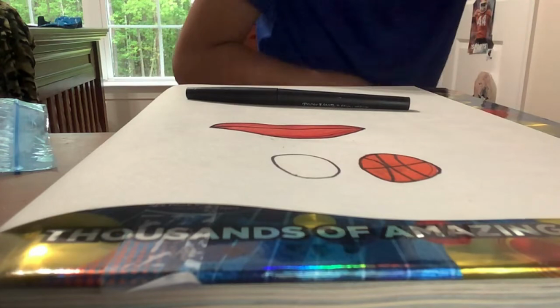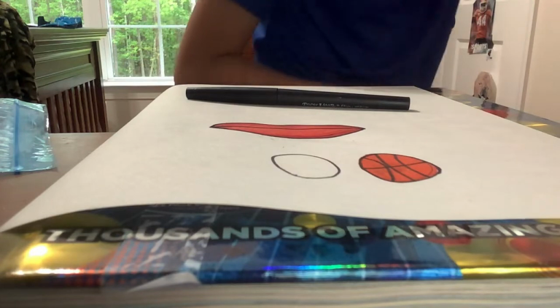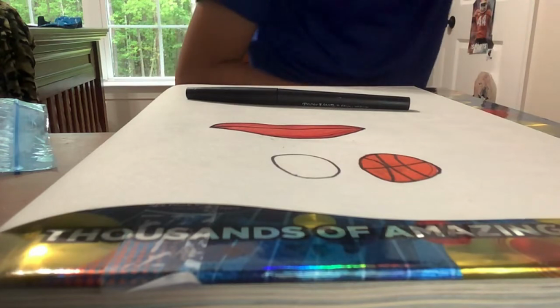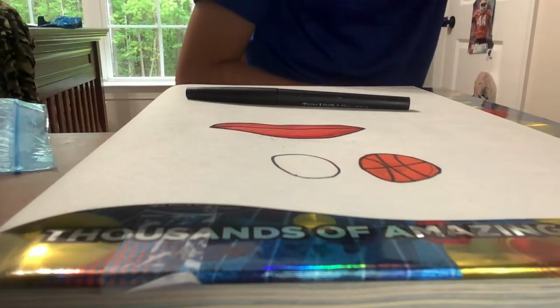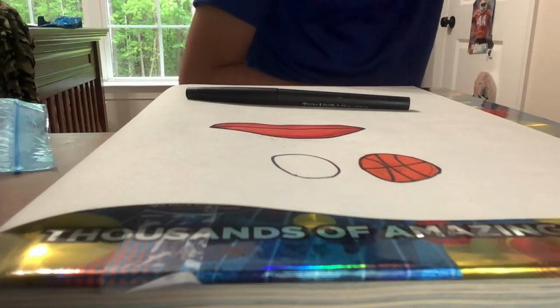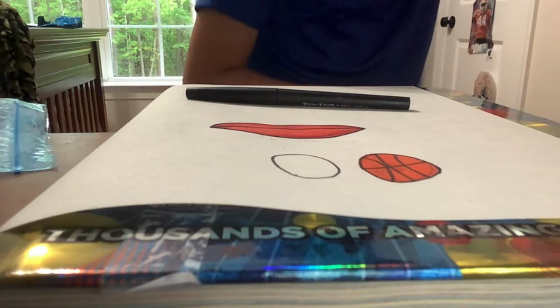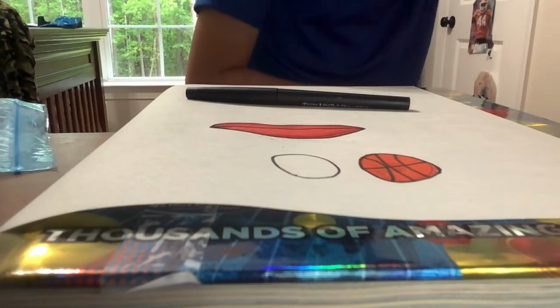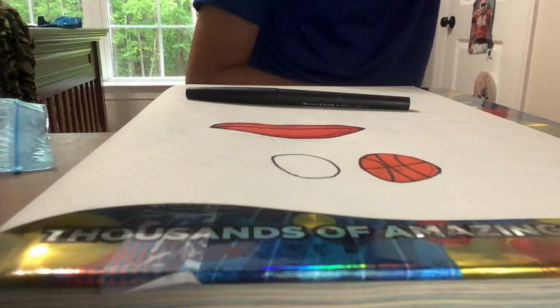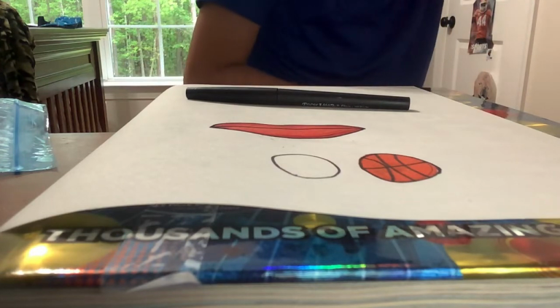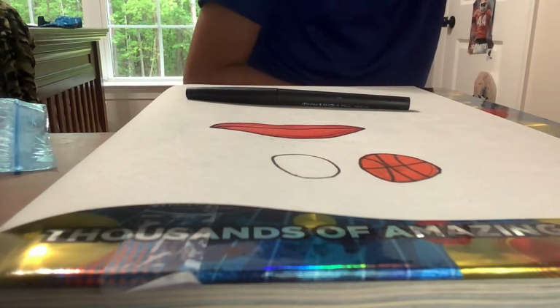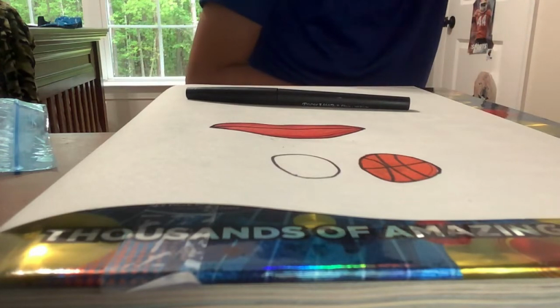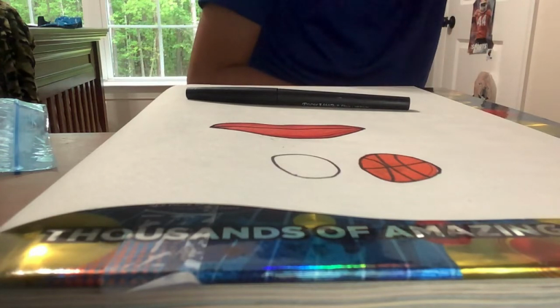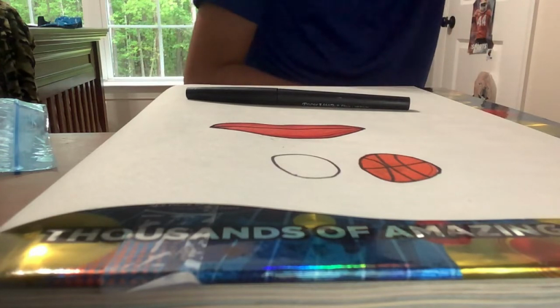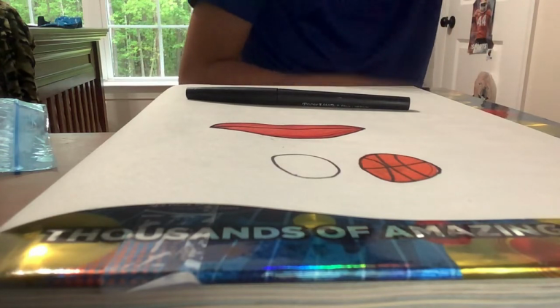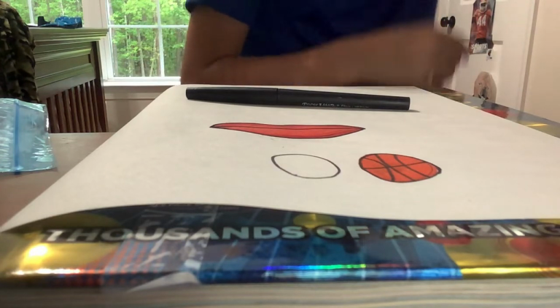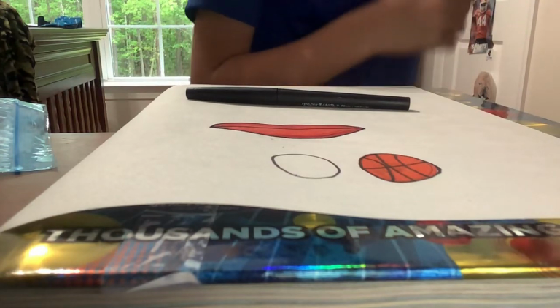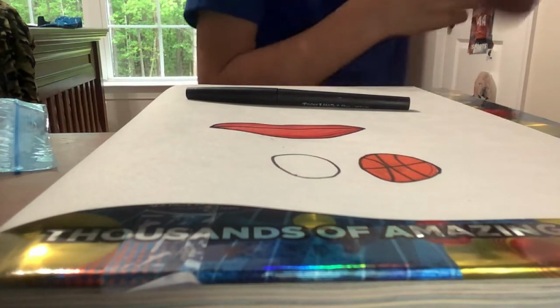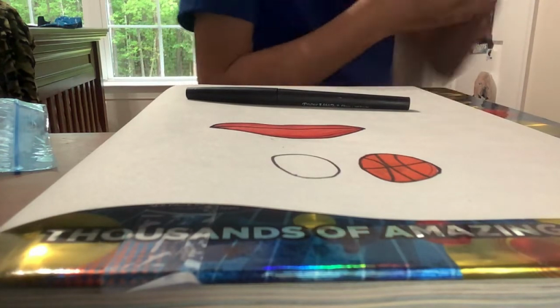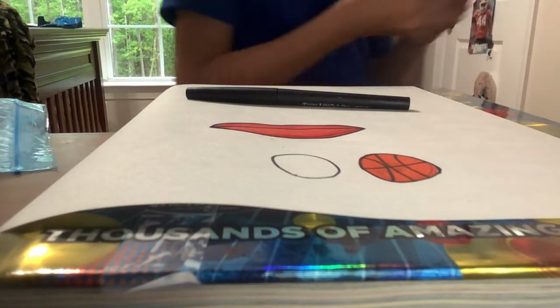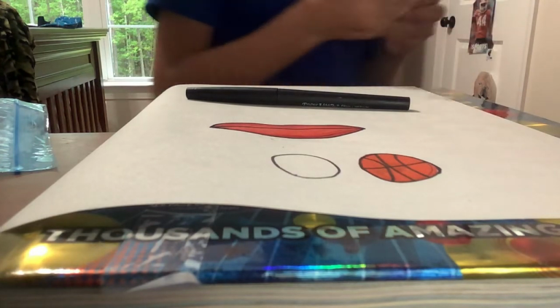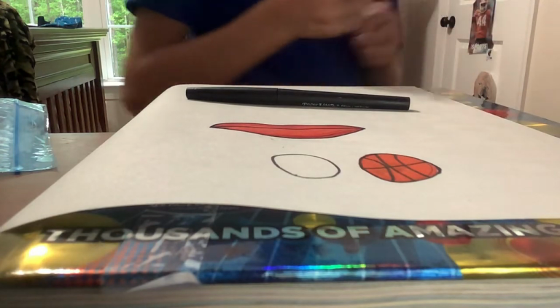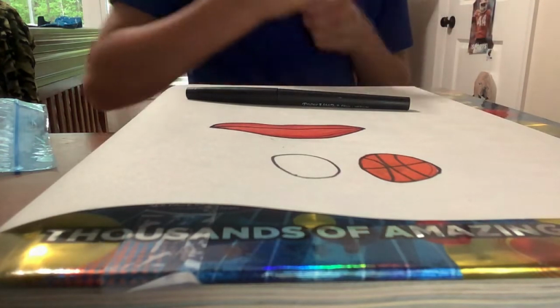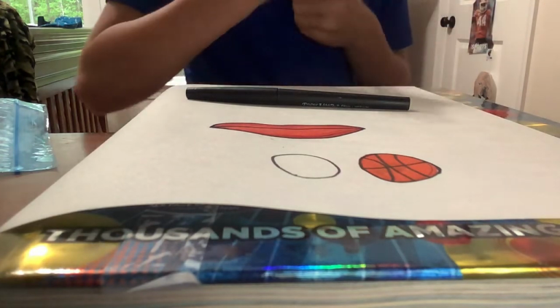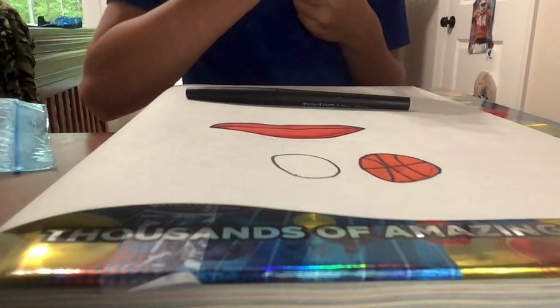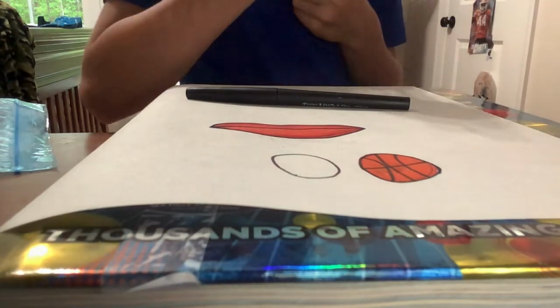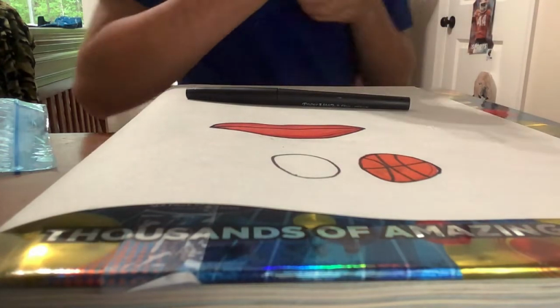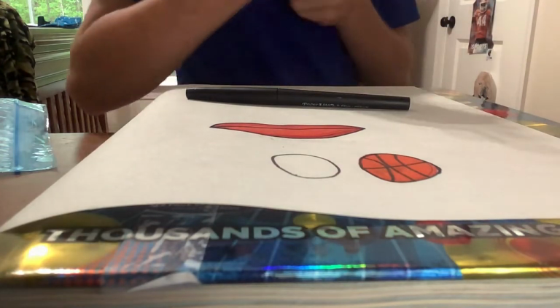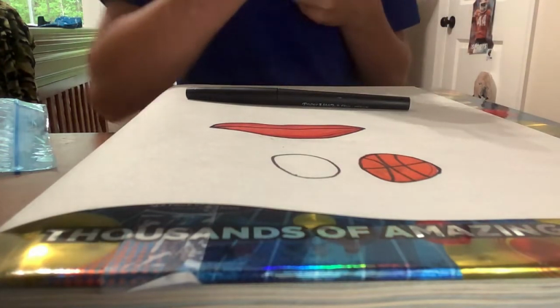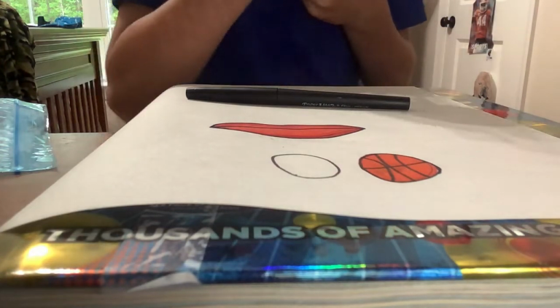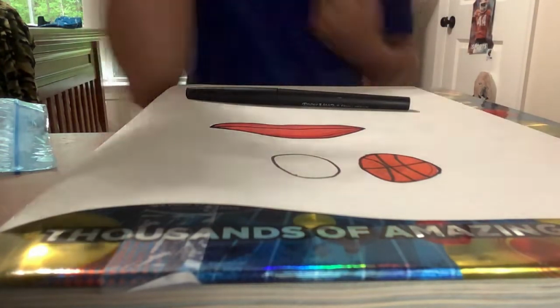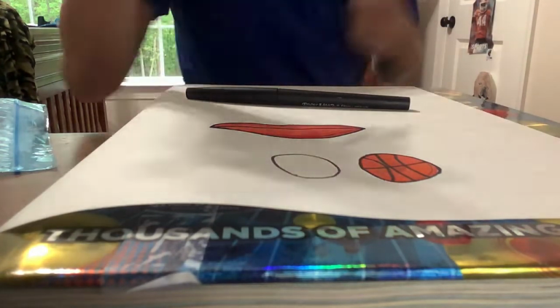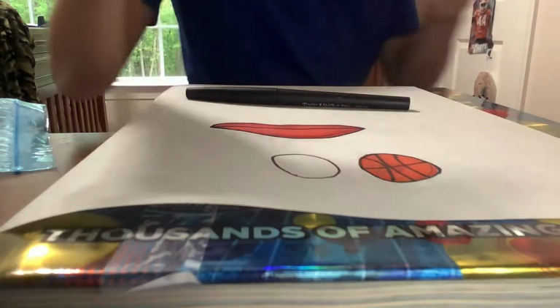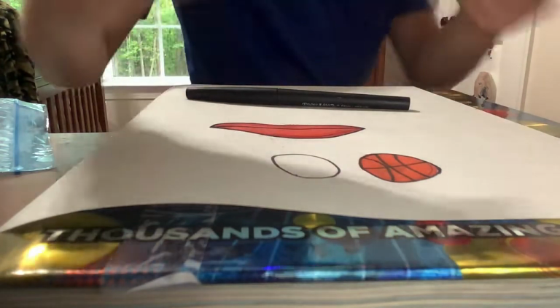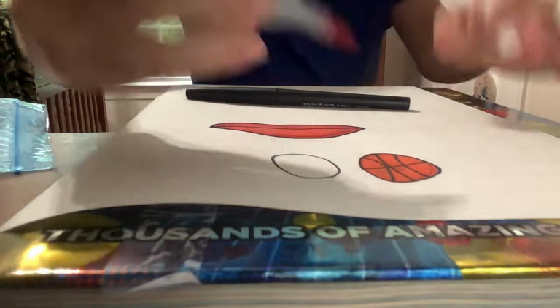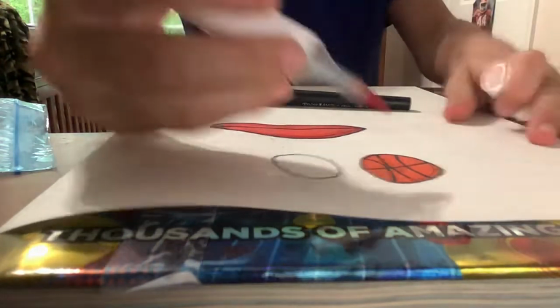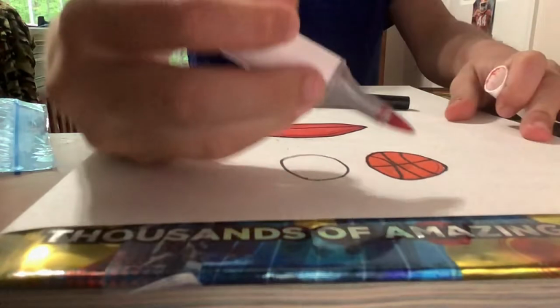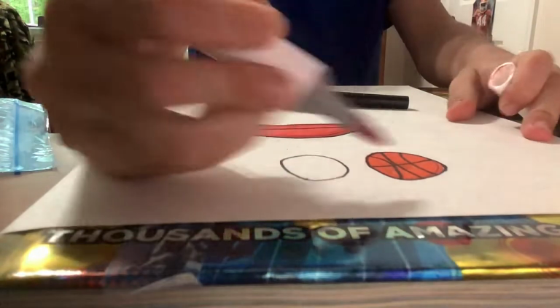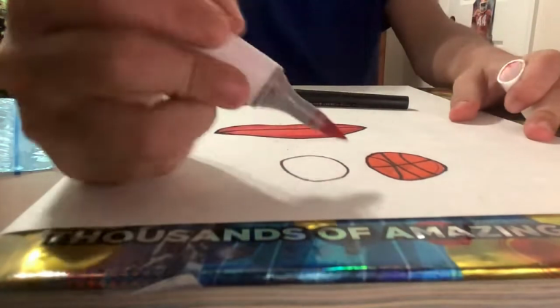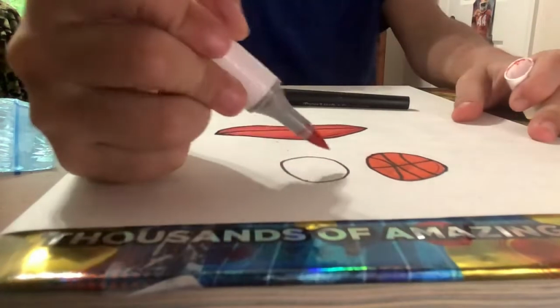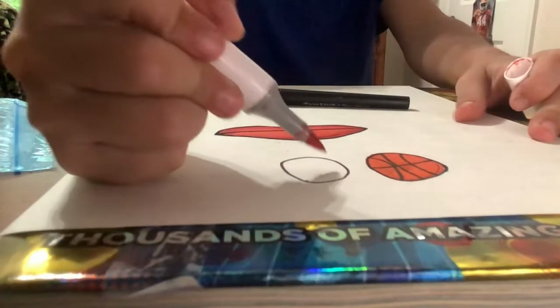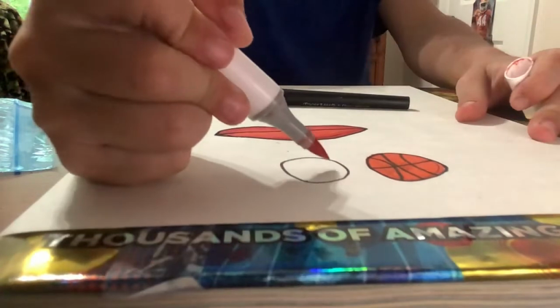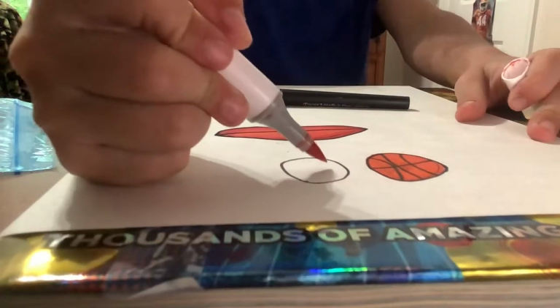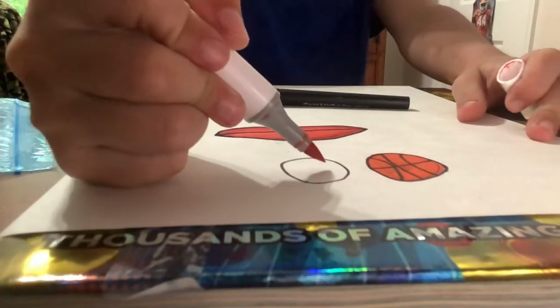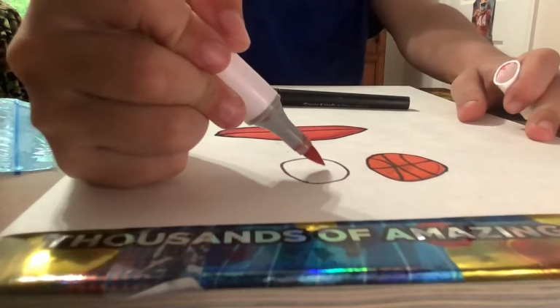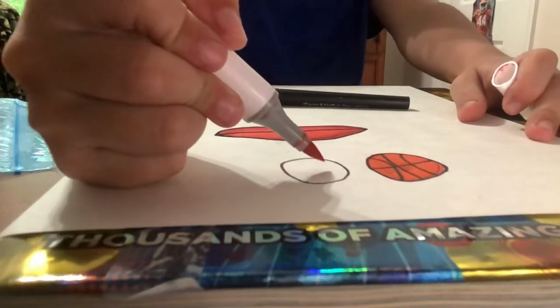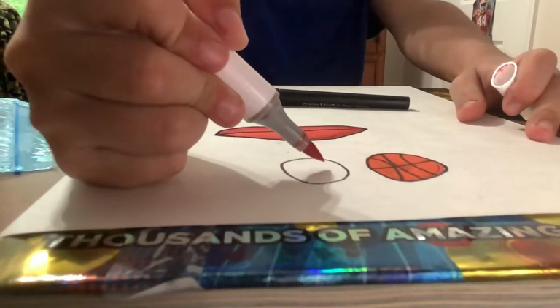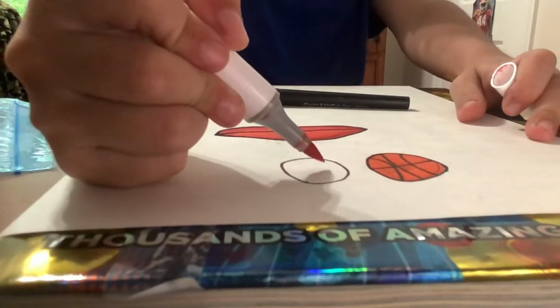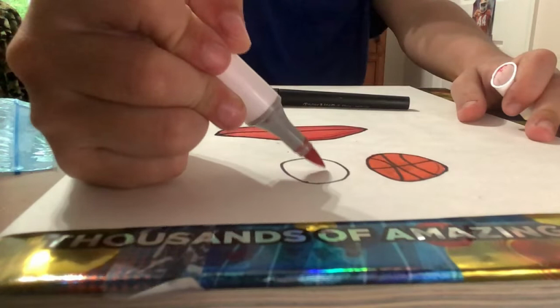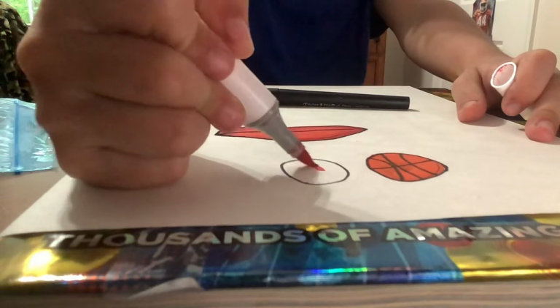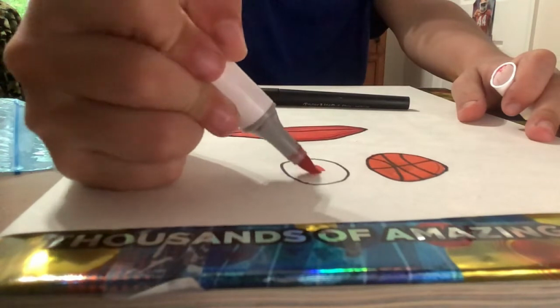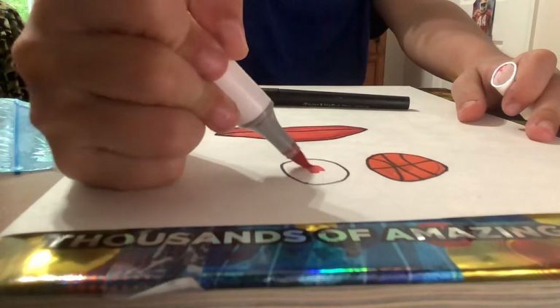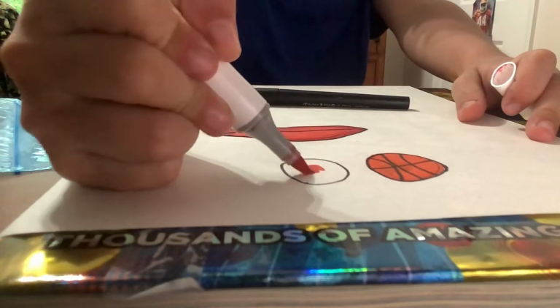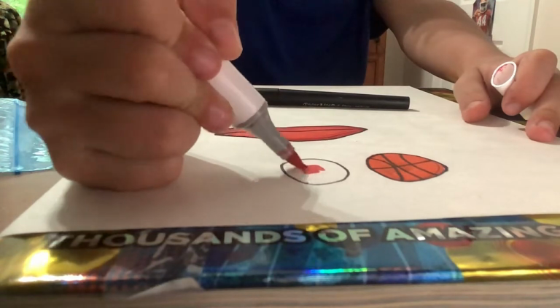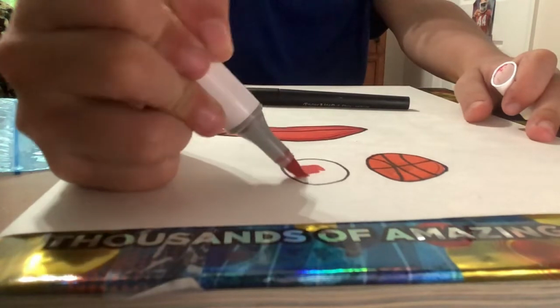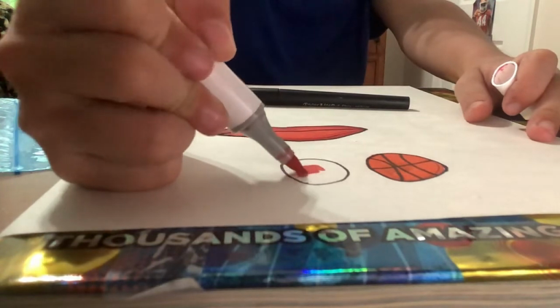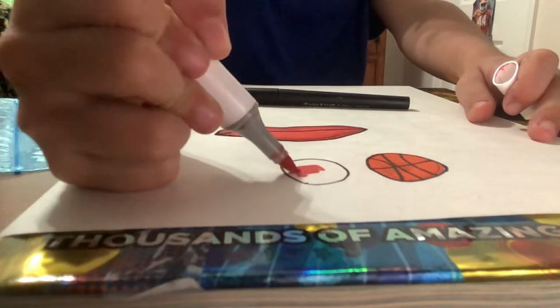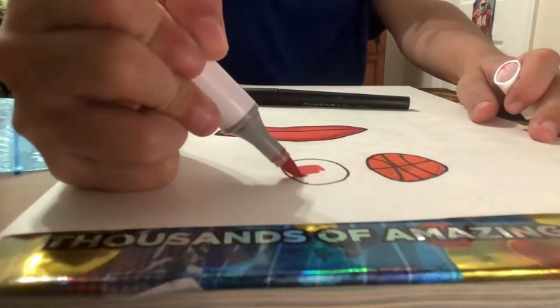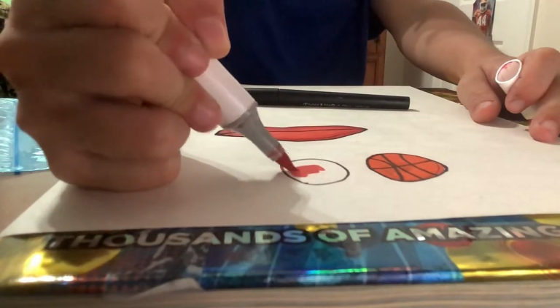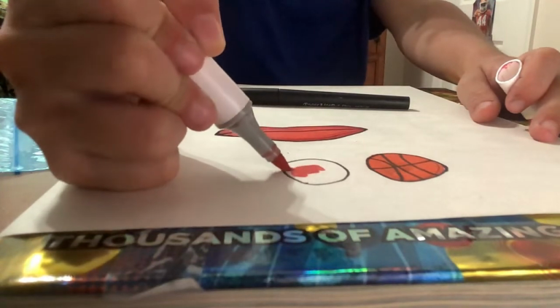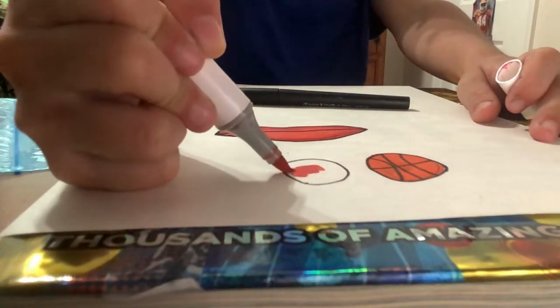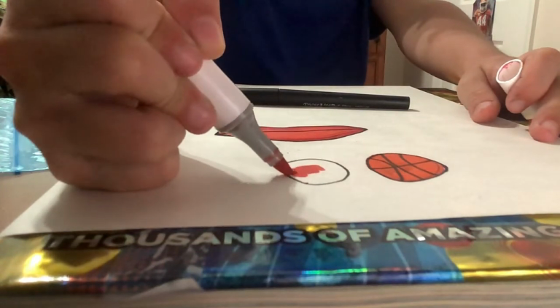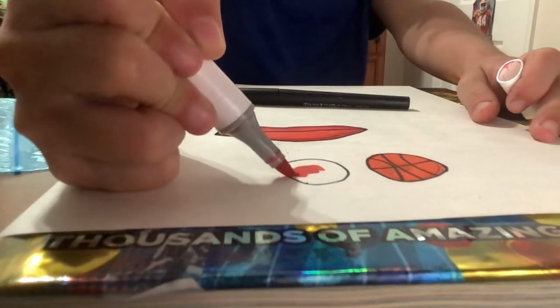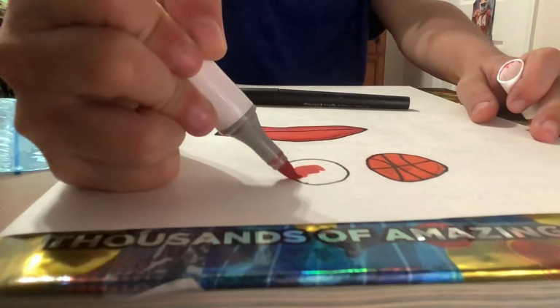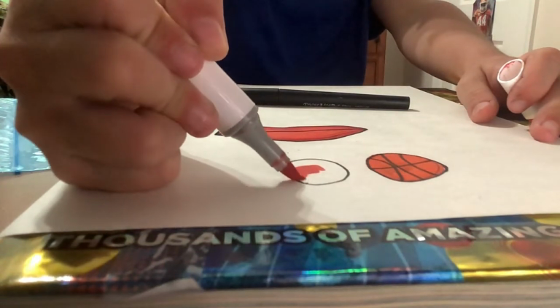Yay, so exciting. Maybe not for y'all, but it is for me.